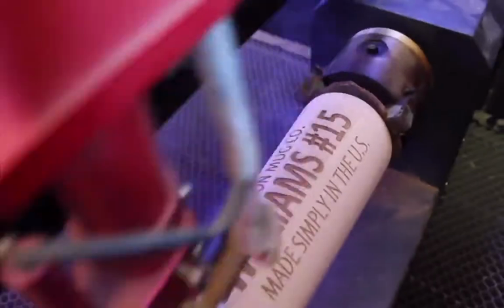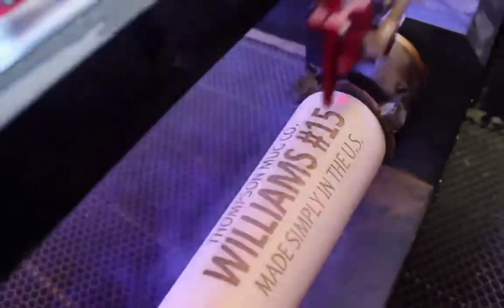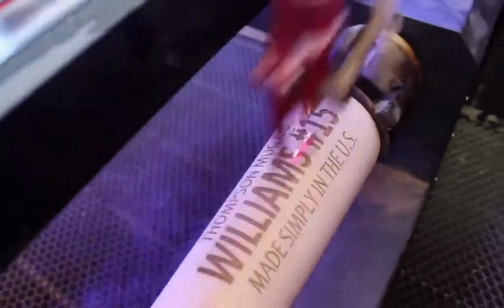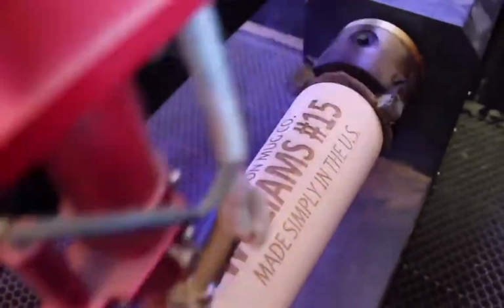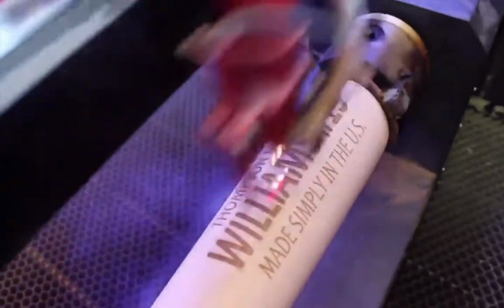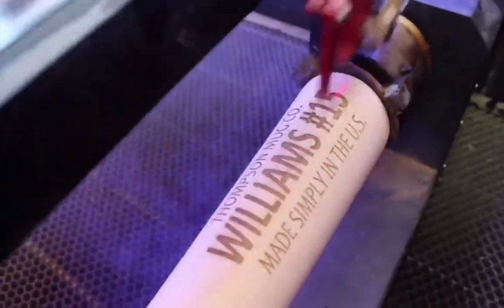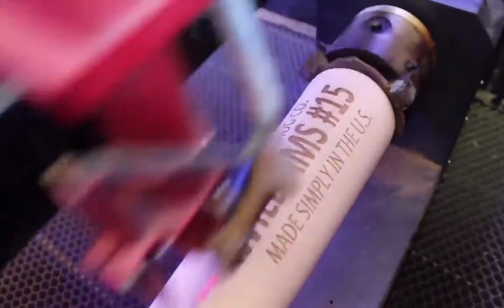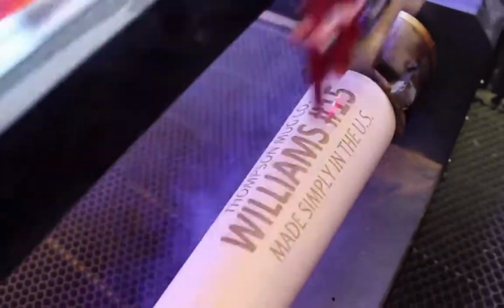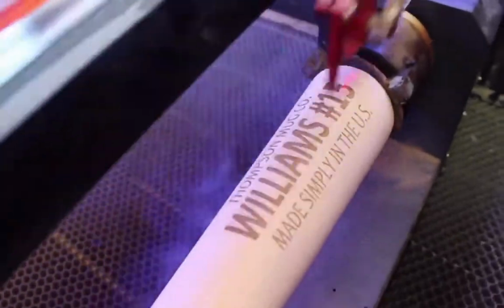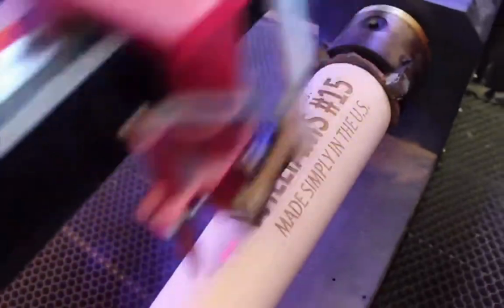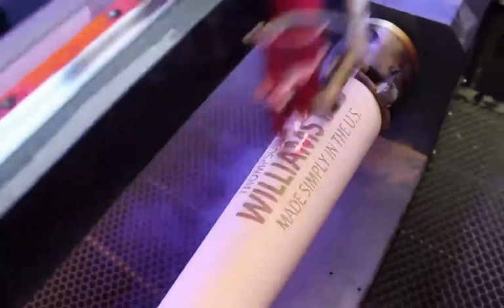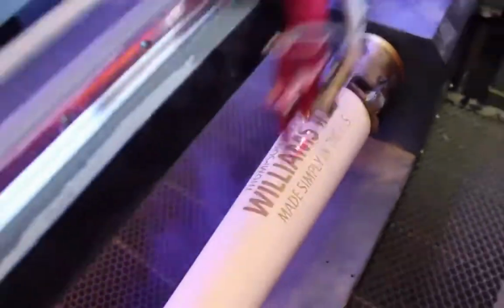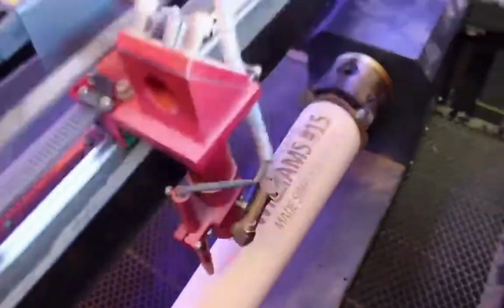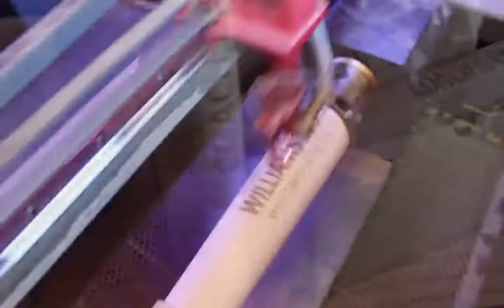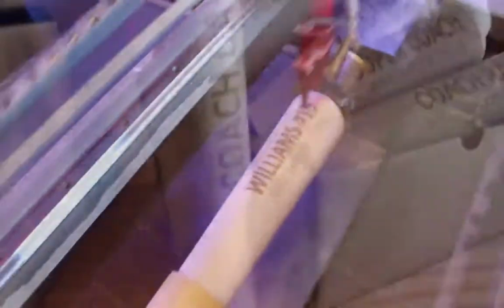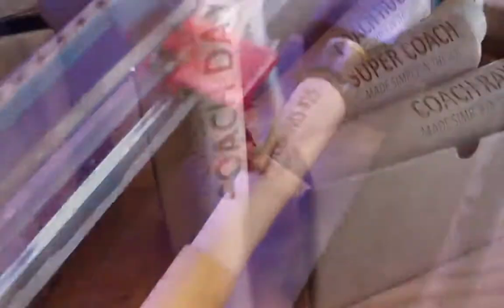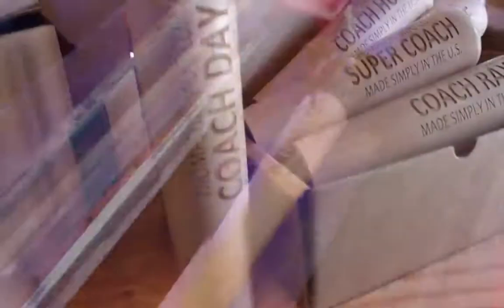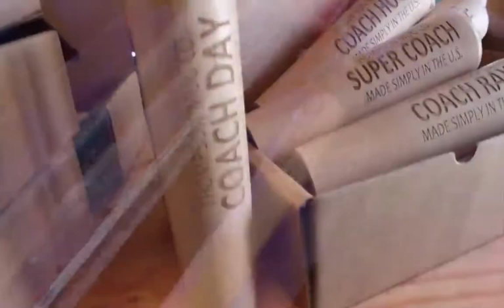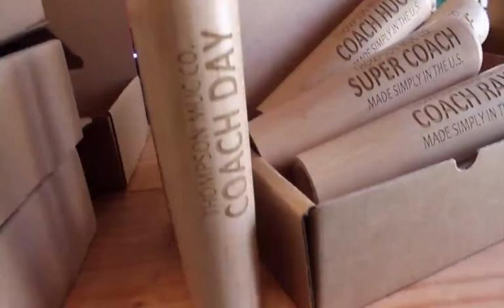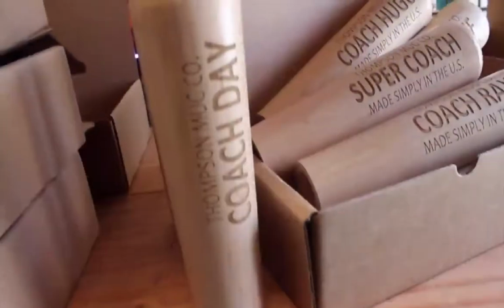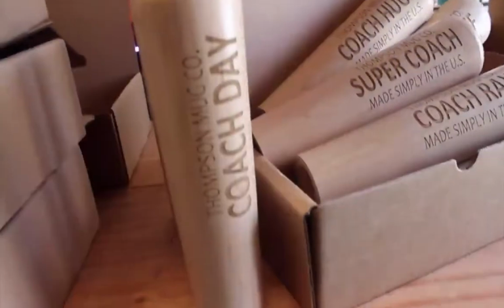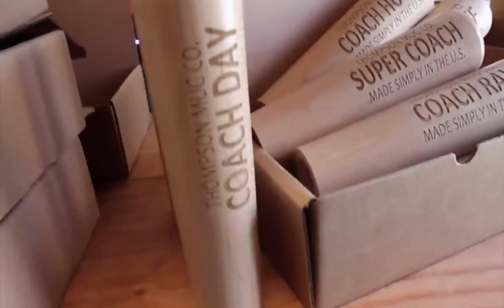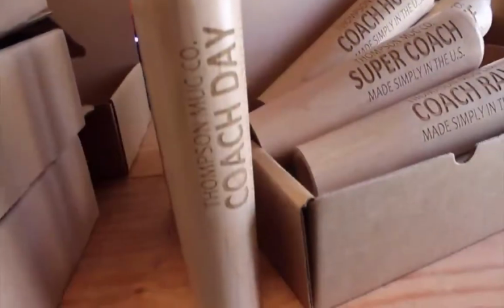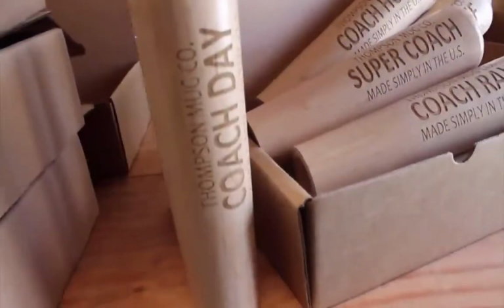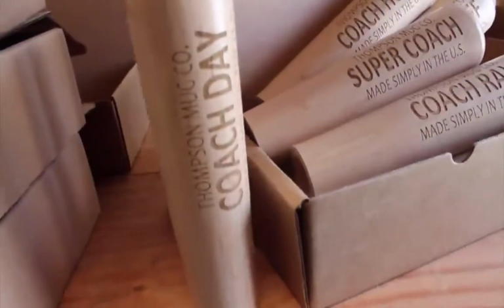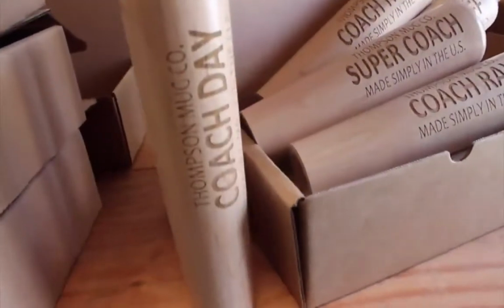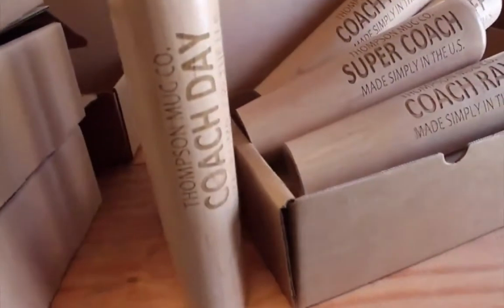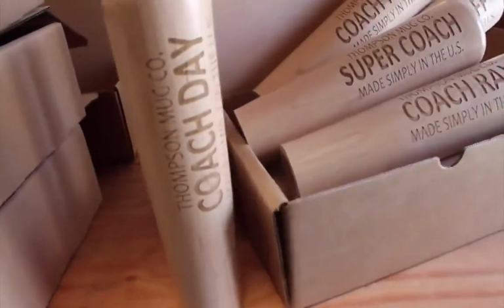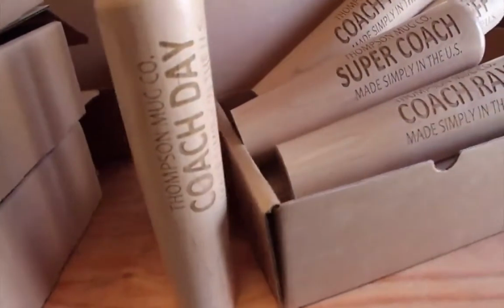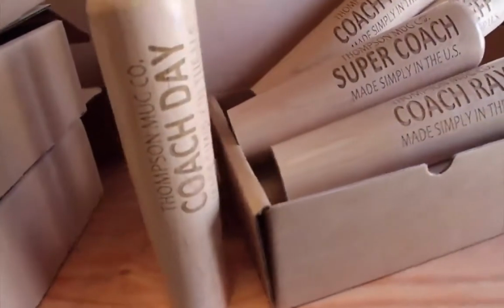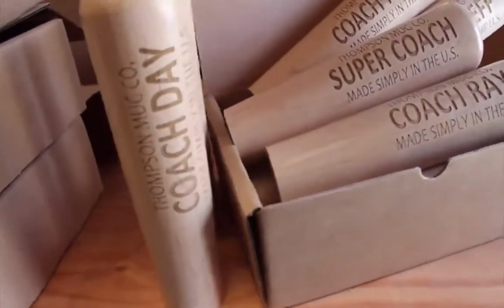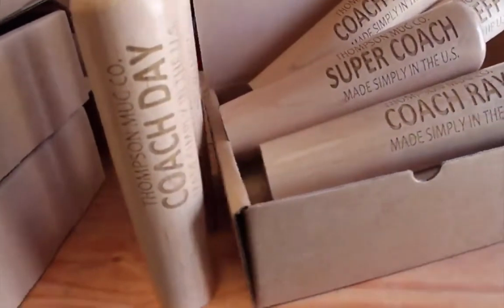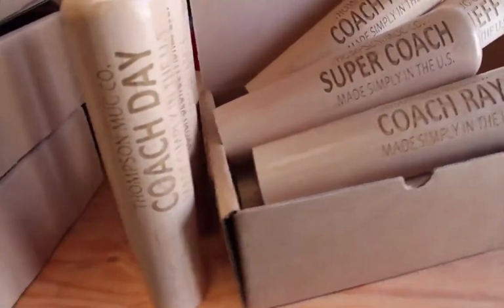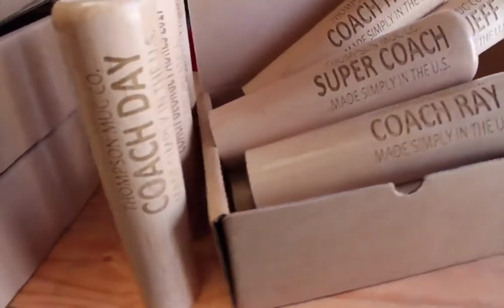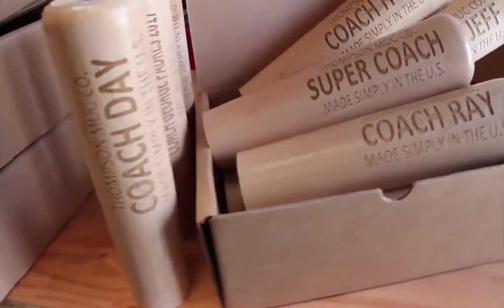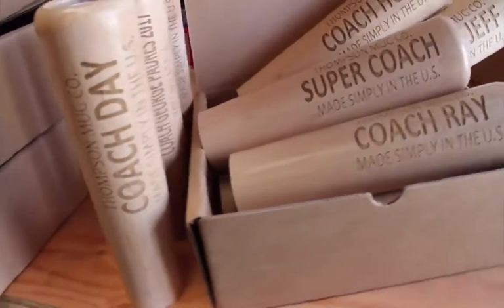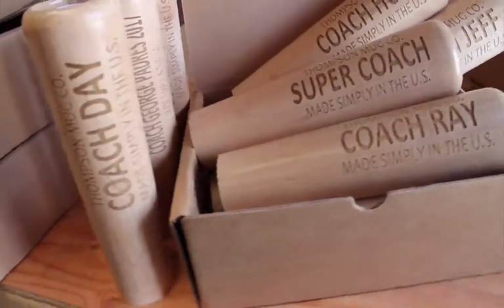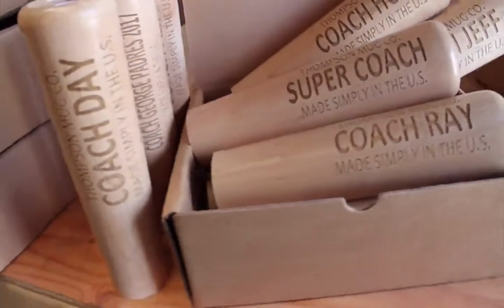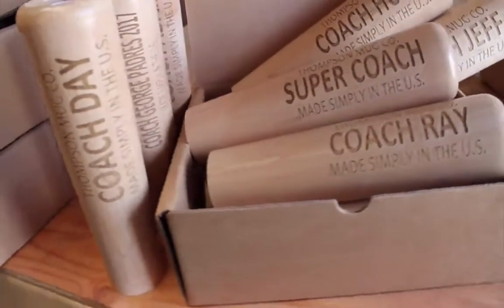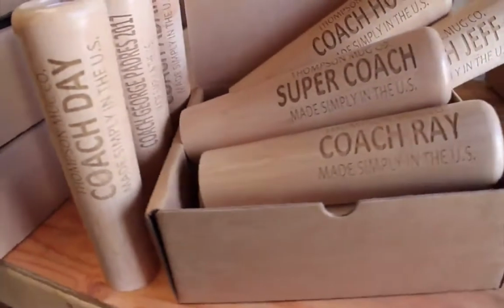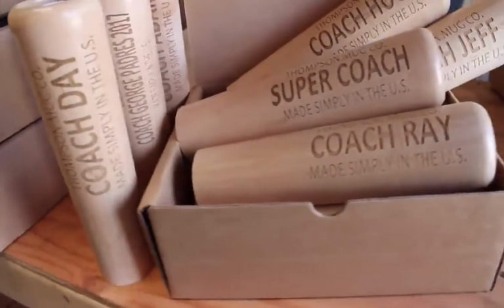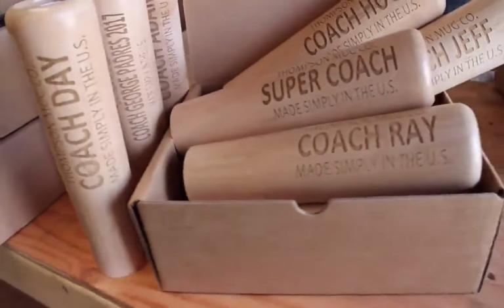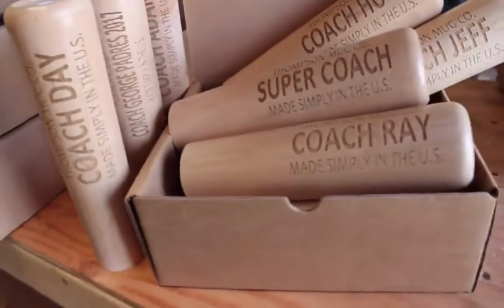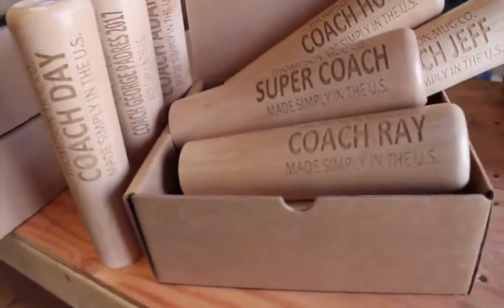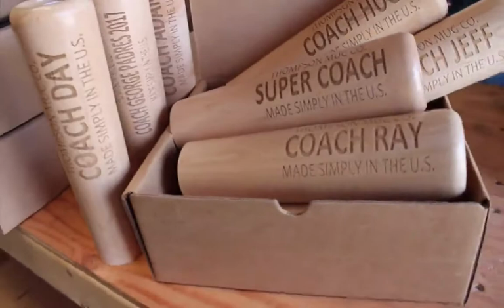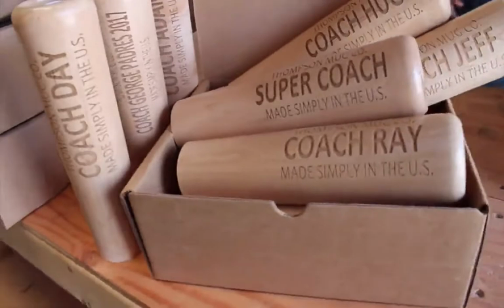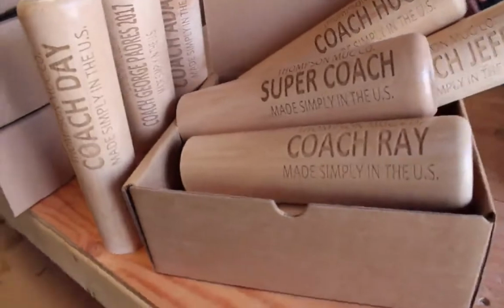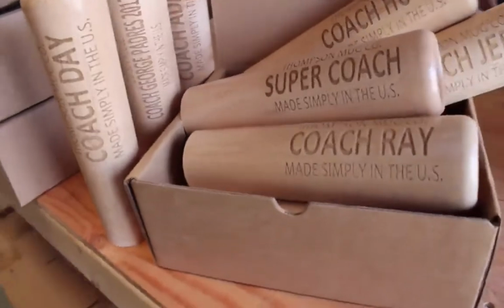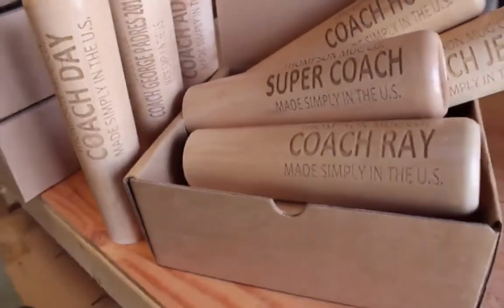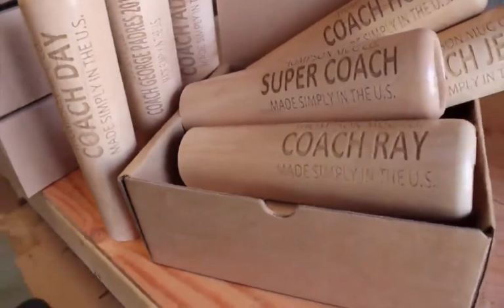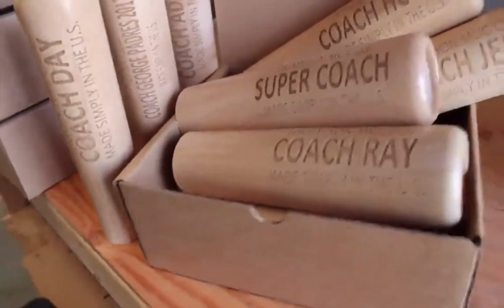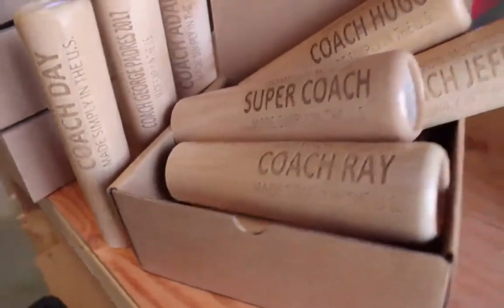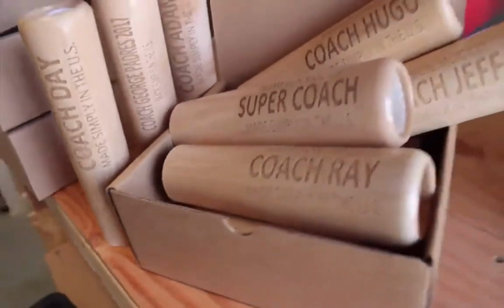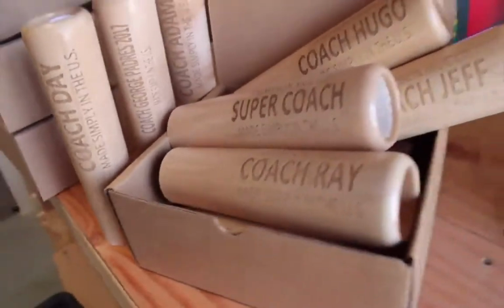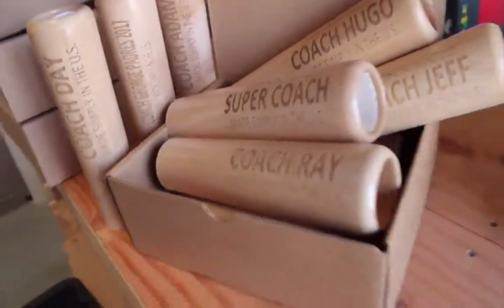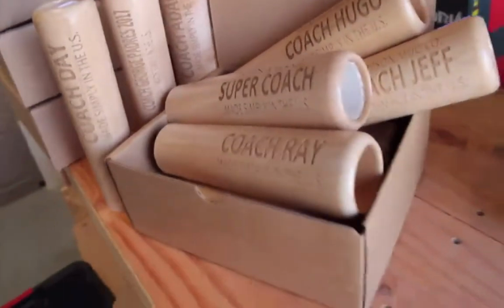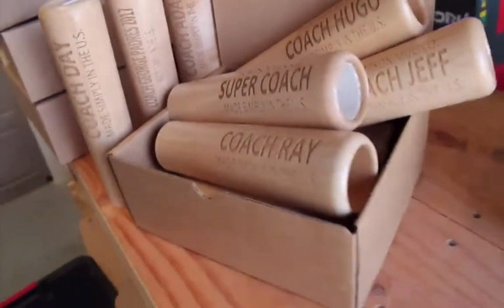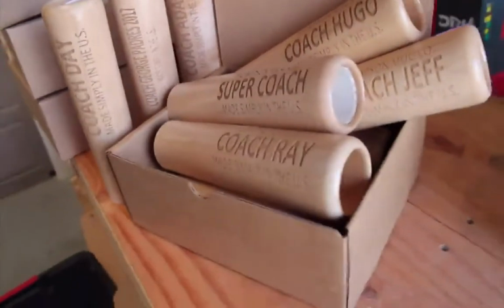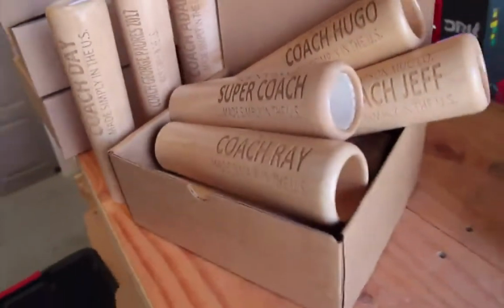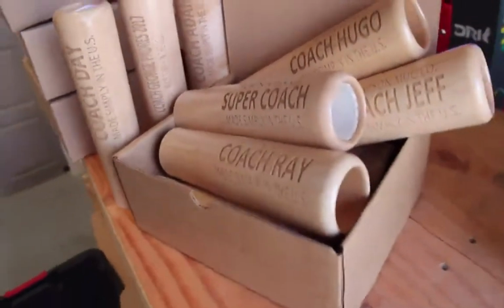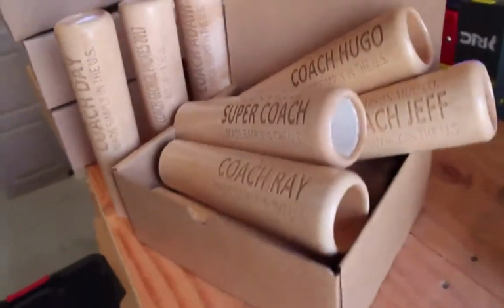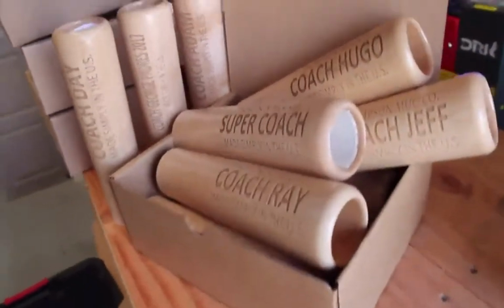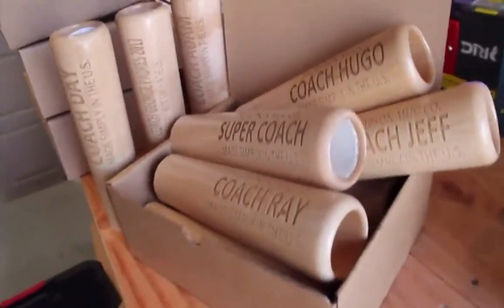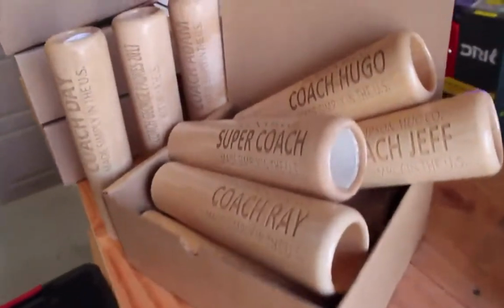At Dugout Mugs, we're changing the game and giving fans just like you a brand new way to enjoy the game you love so much.